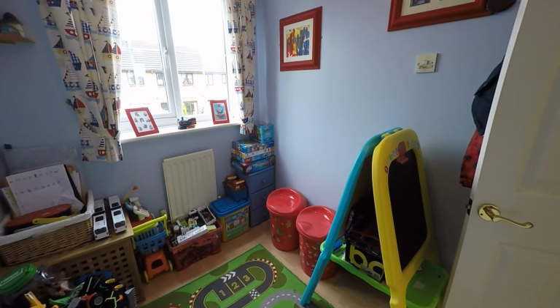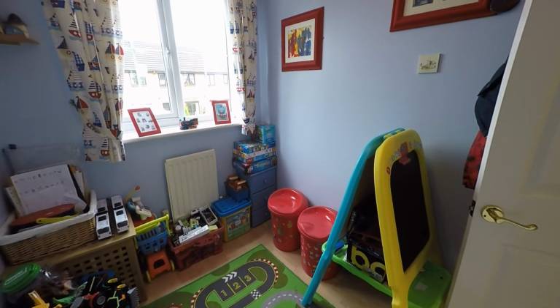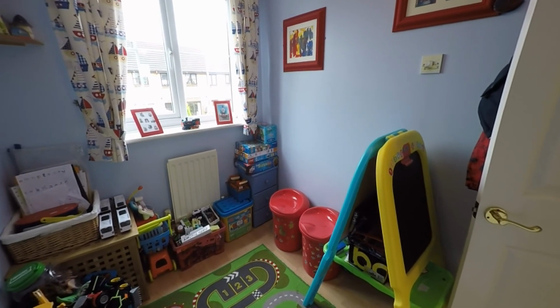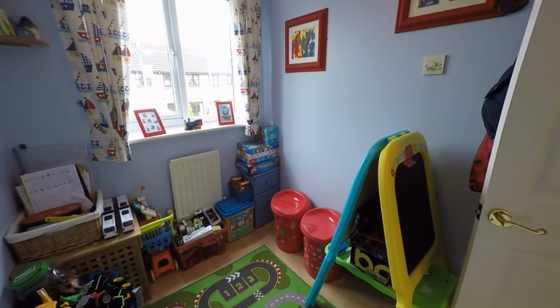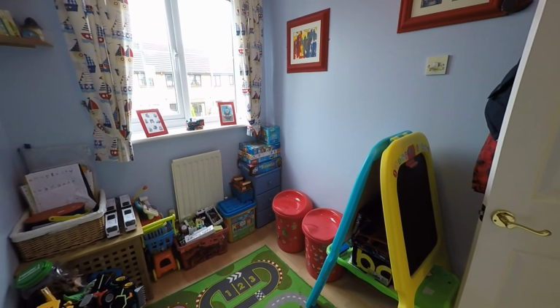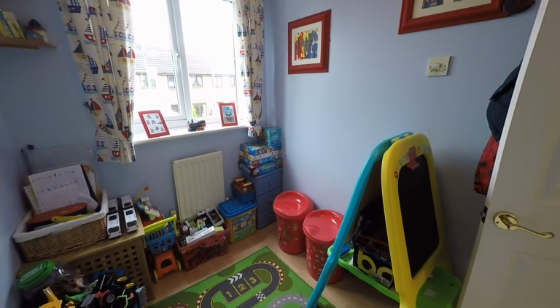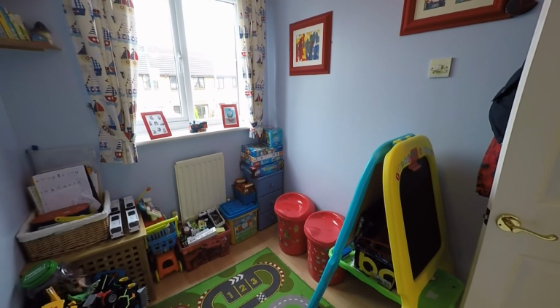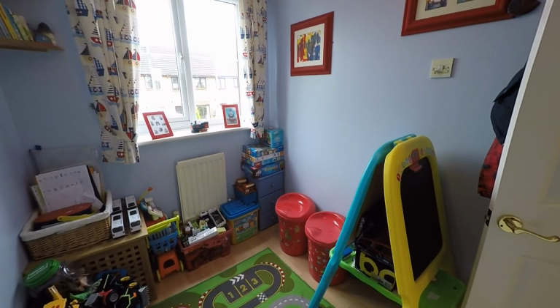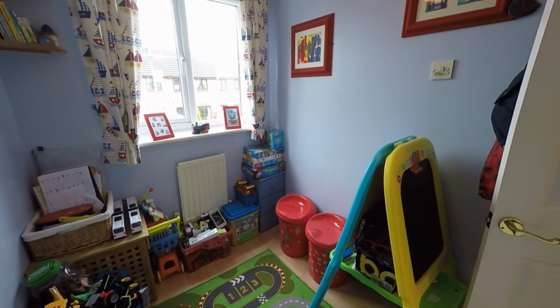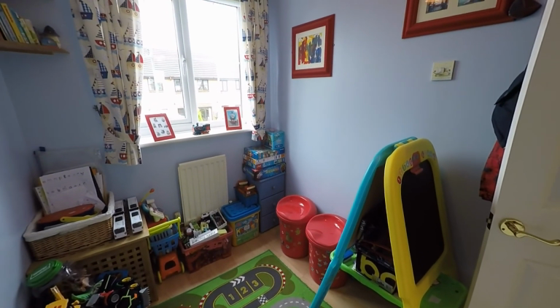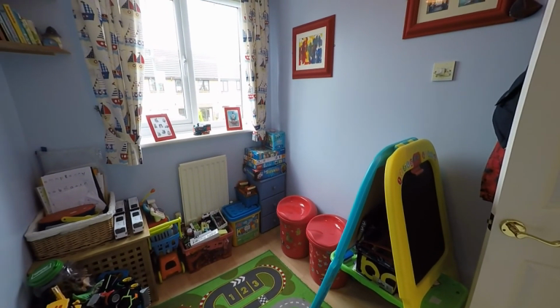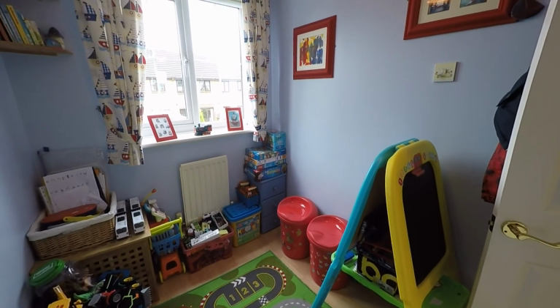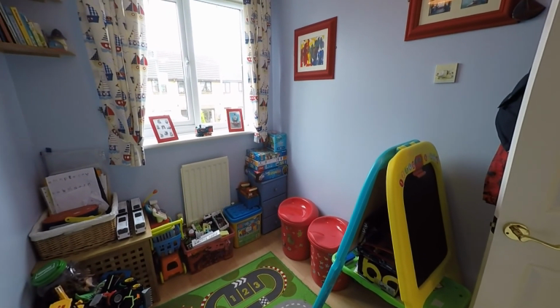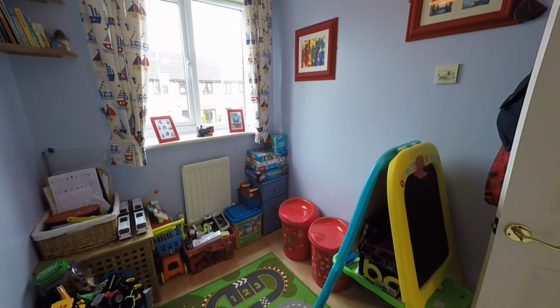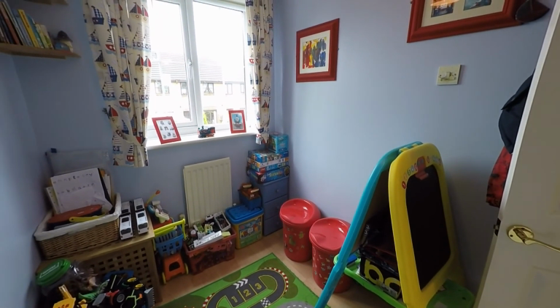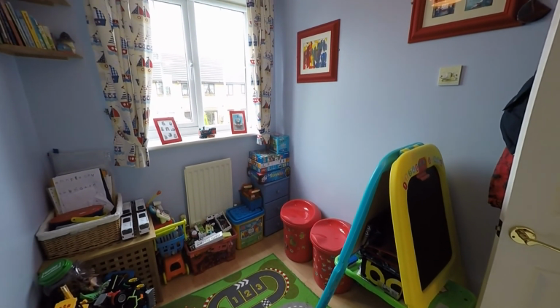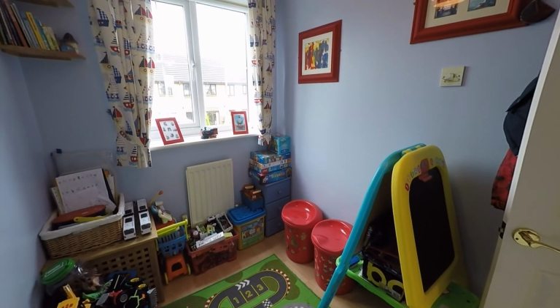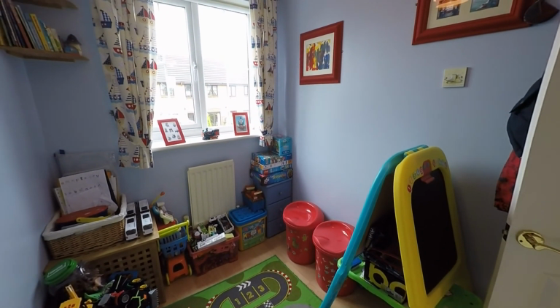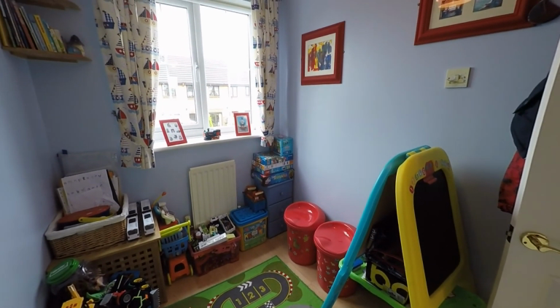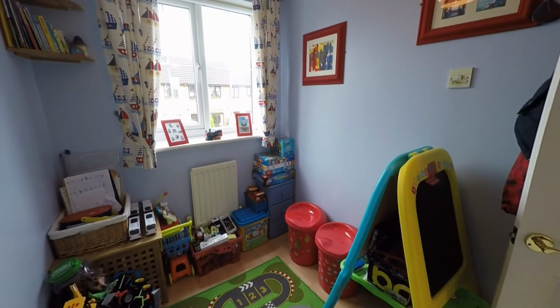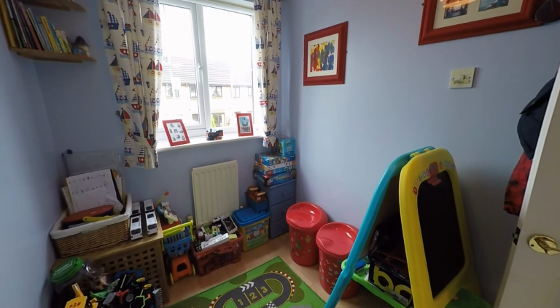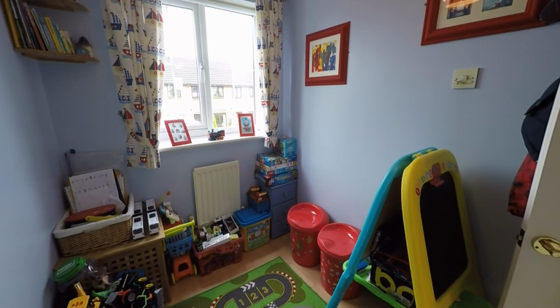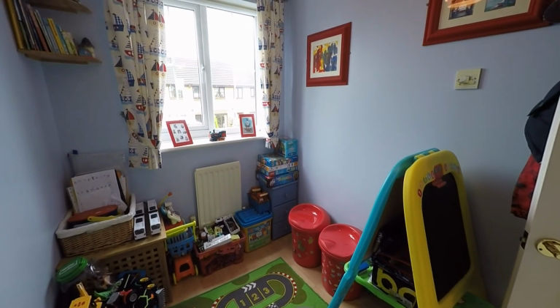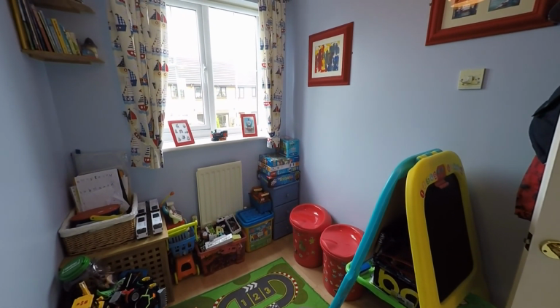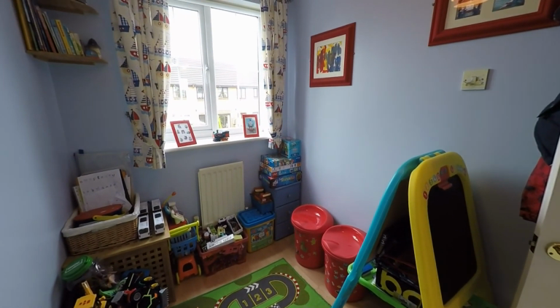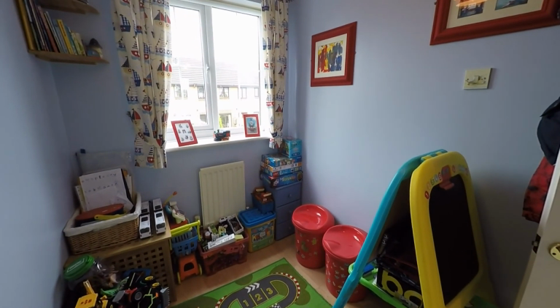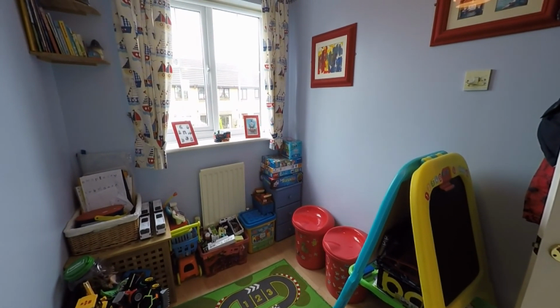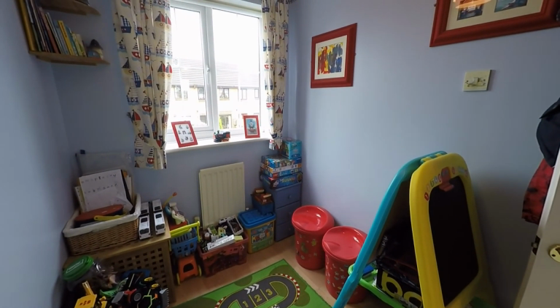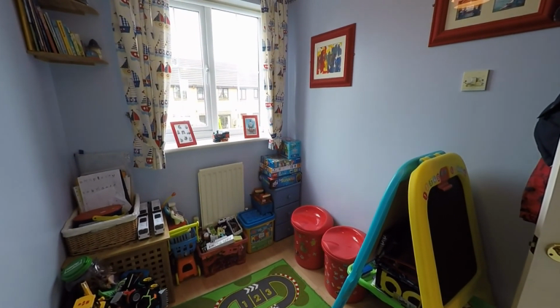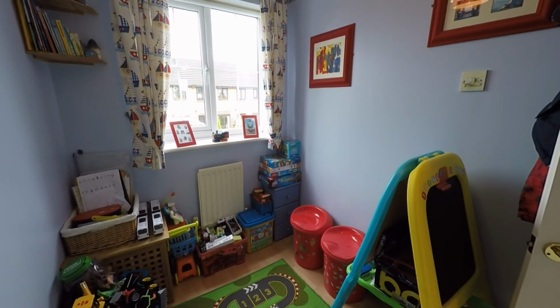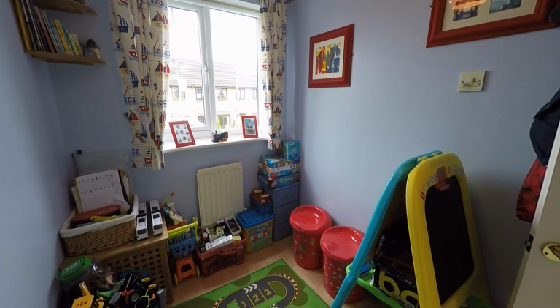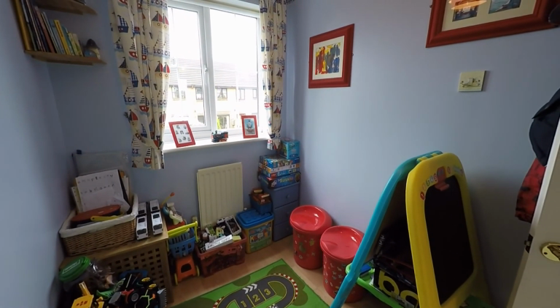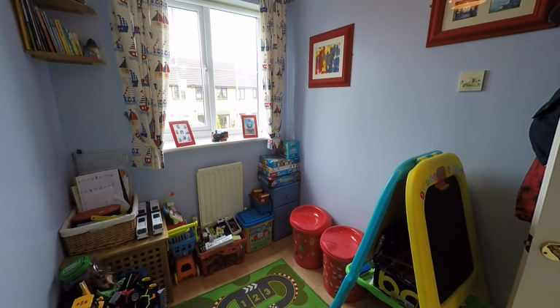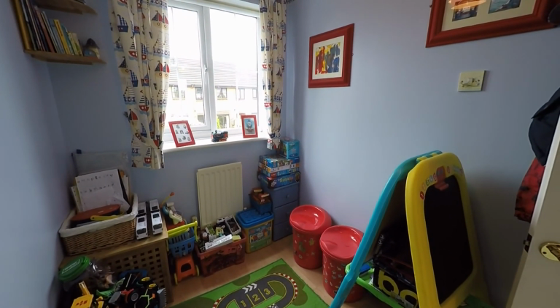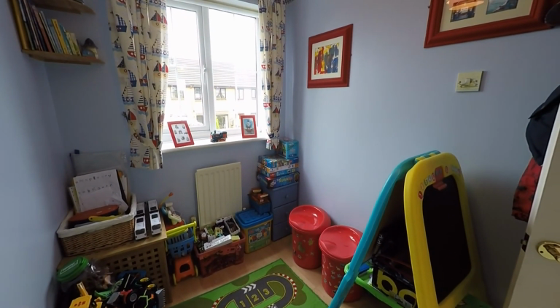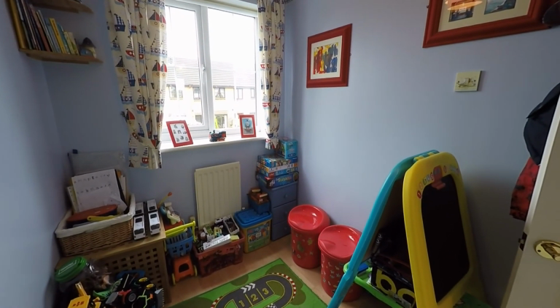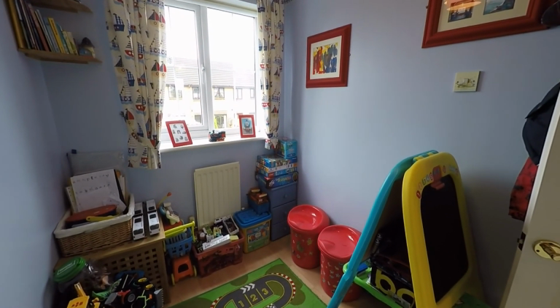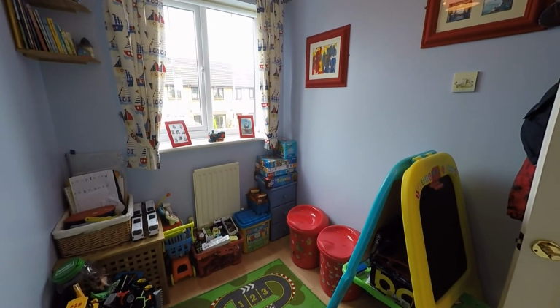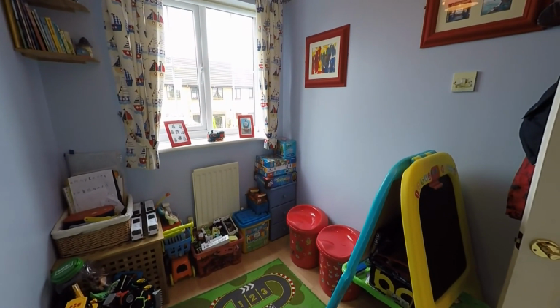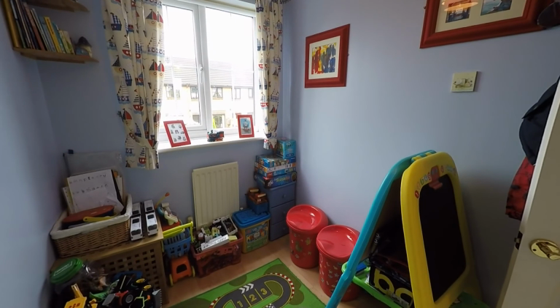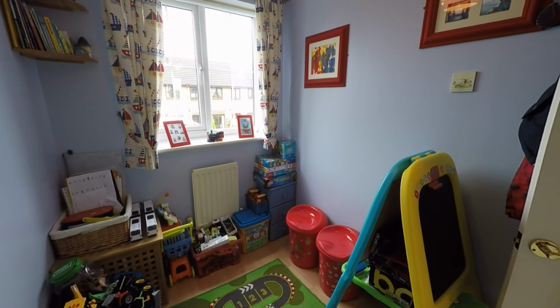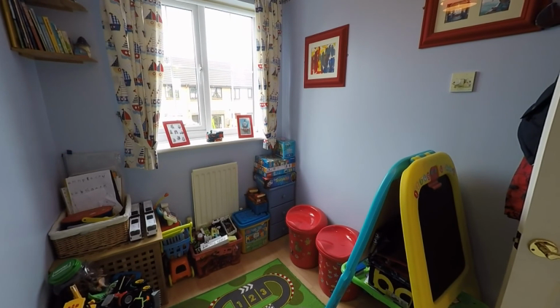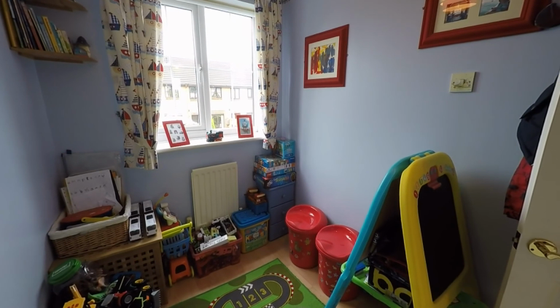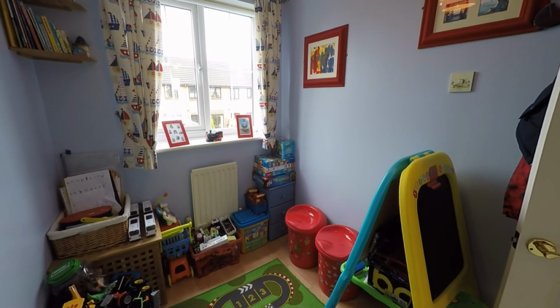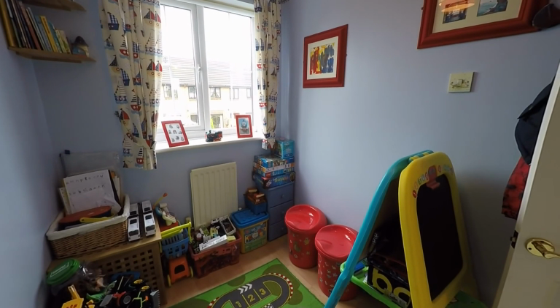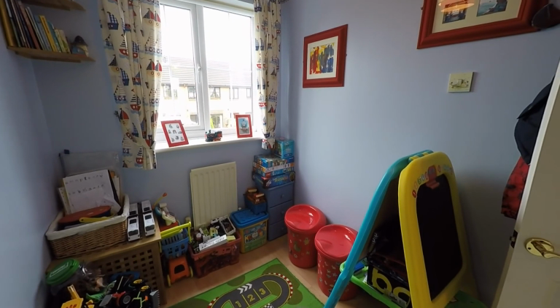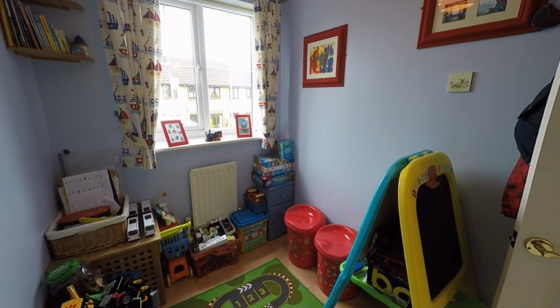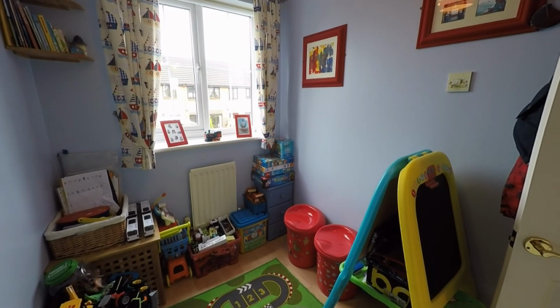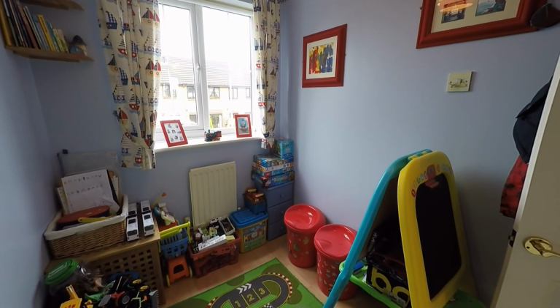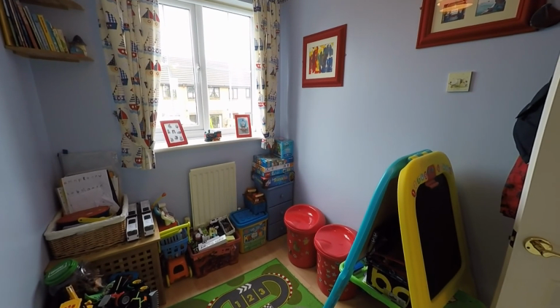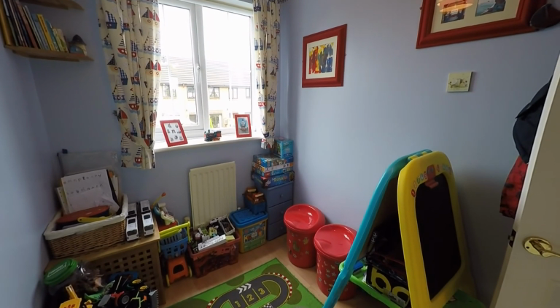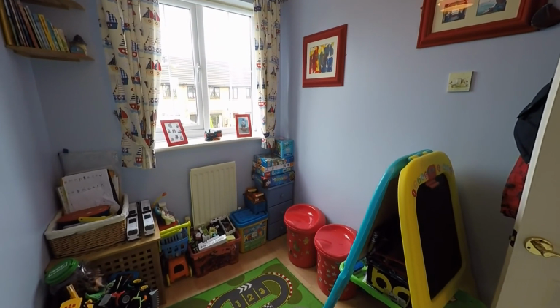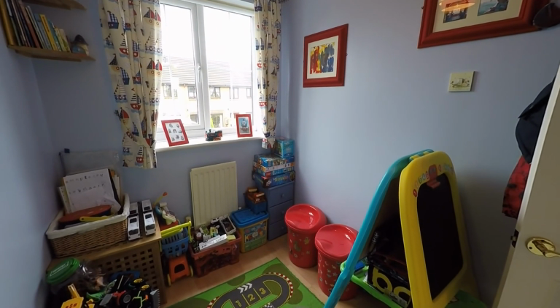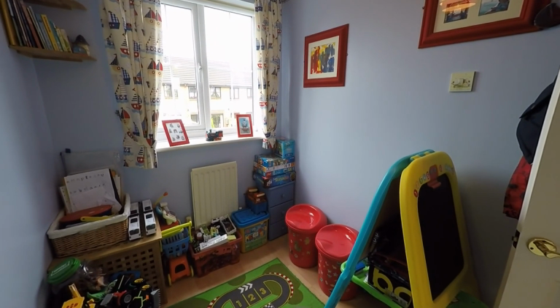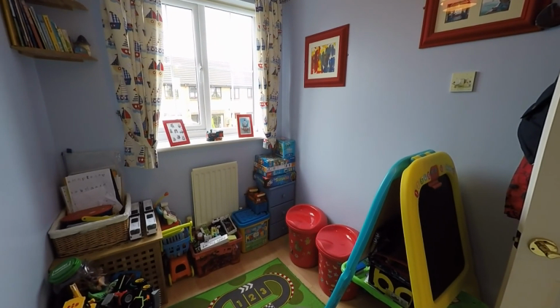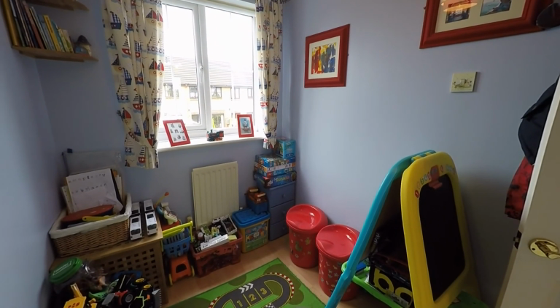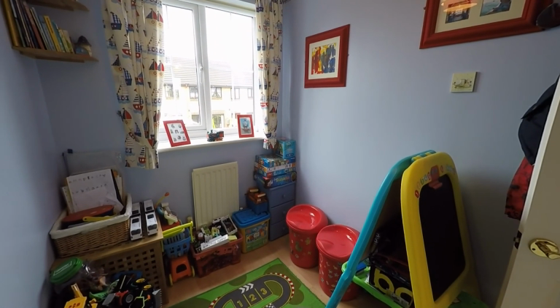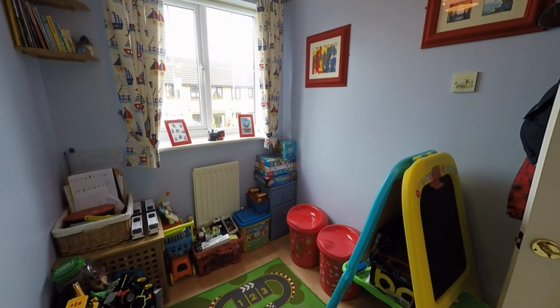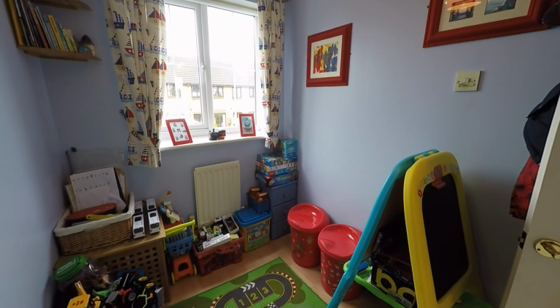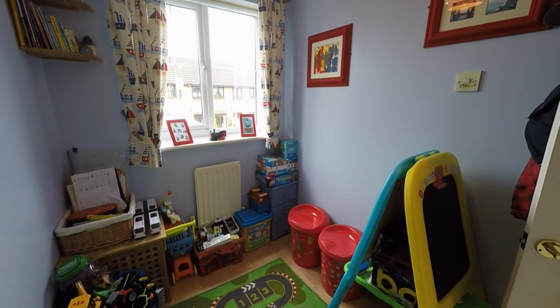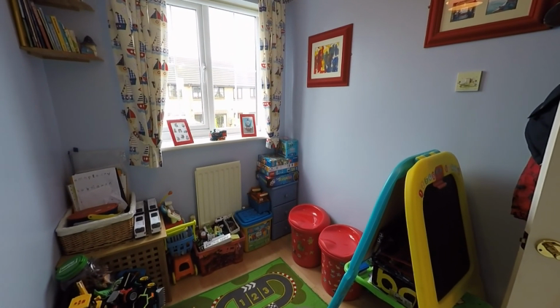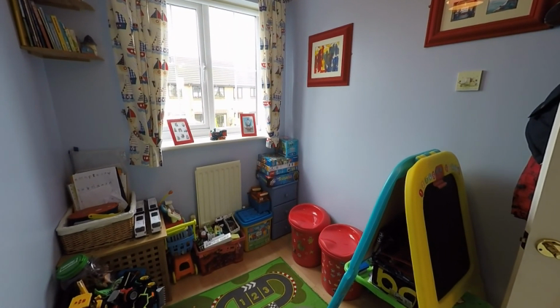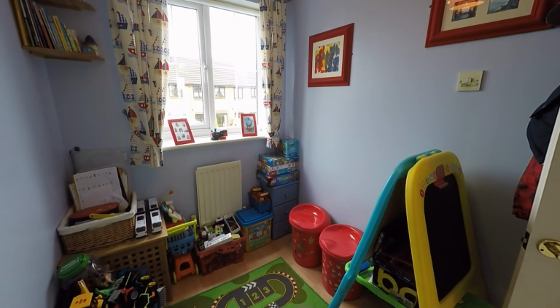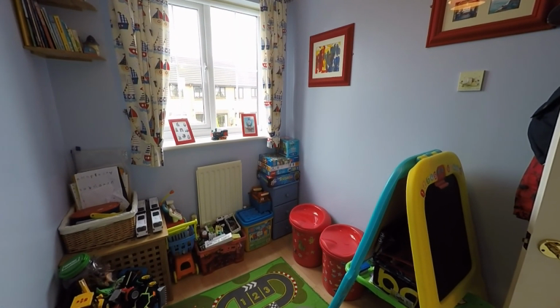This concludes our Pinkmove video tour. If you're interested in viewing this property, please contact a member of the Pinkmove team today to book an appointment.